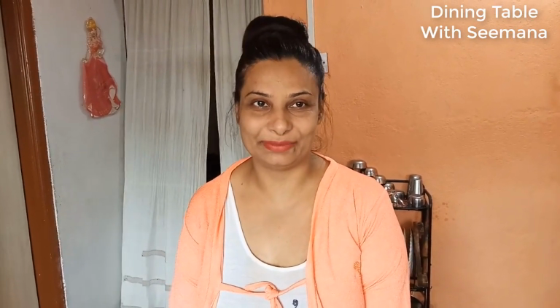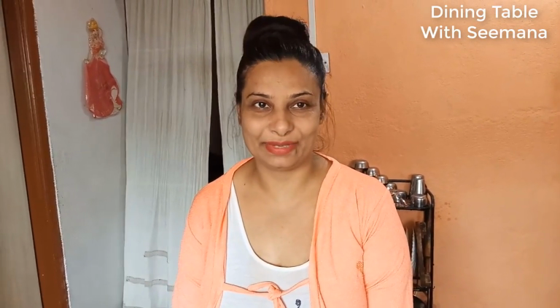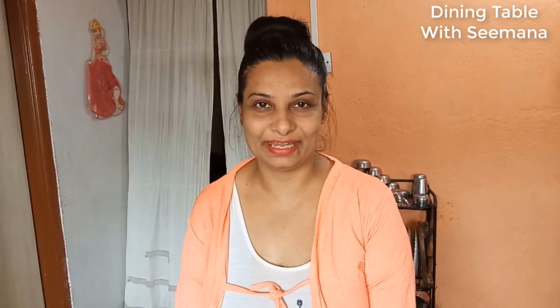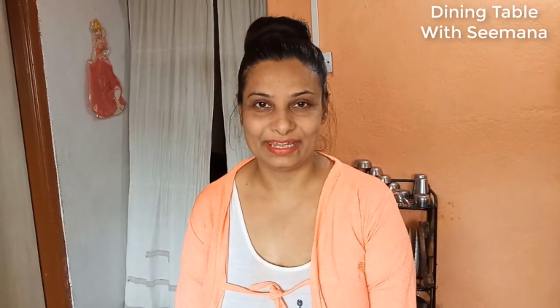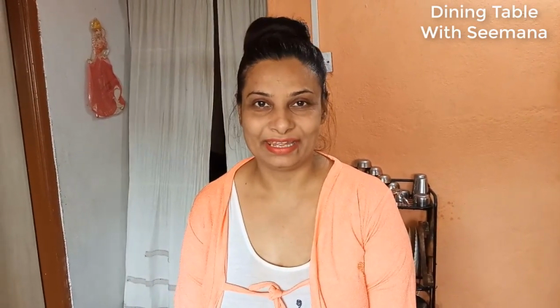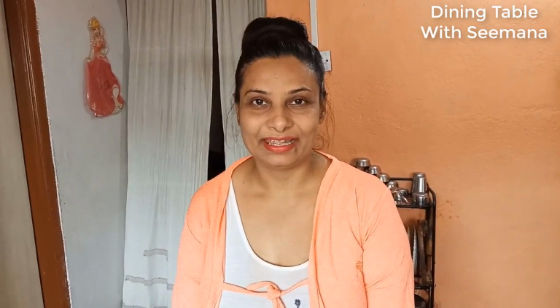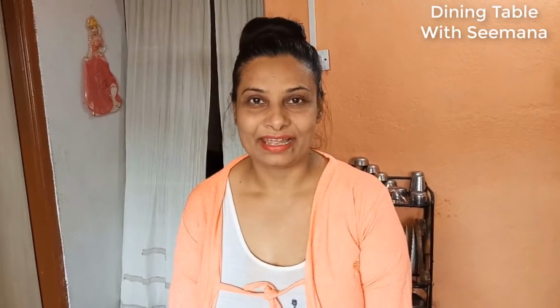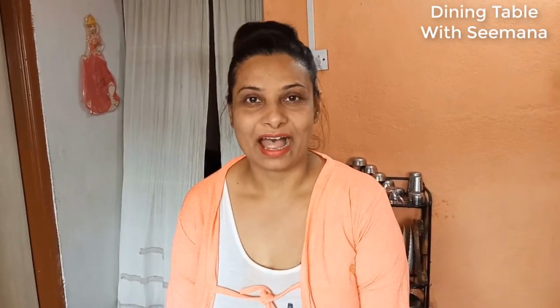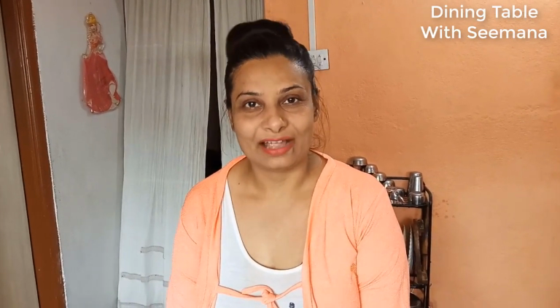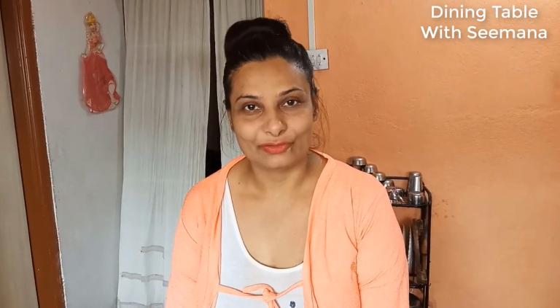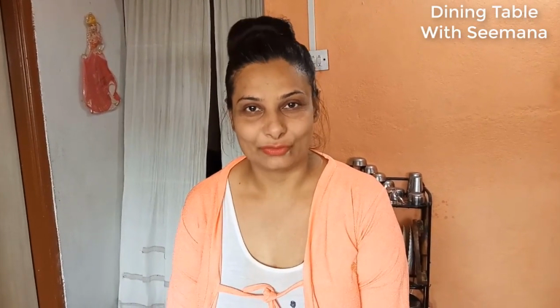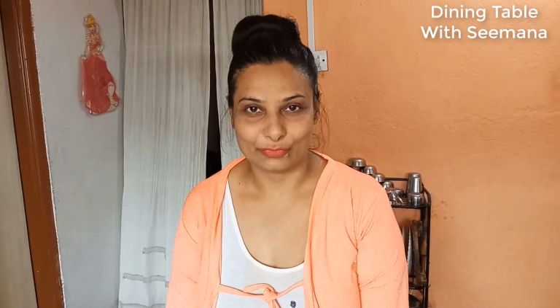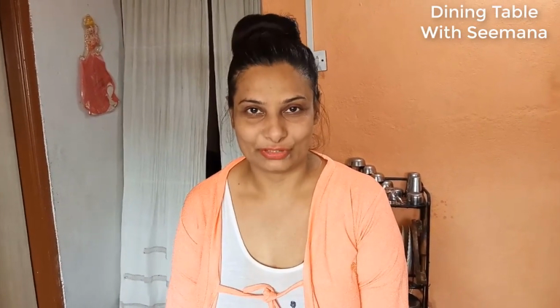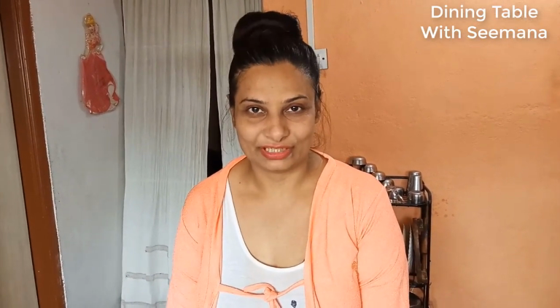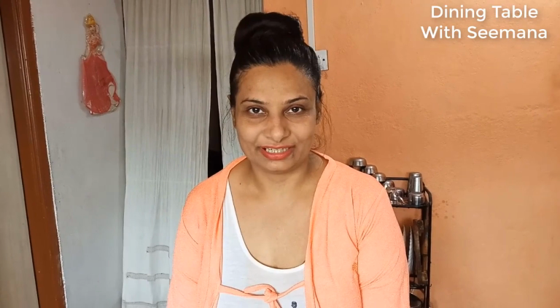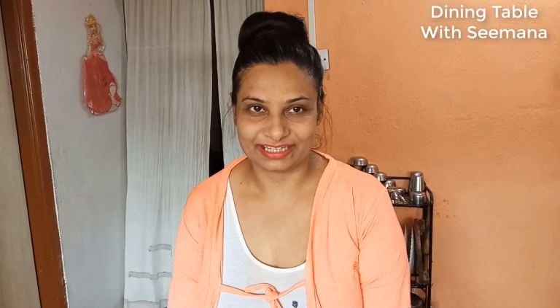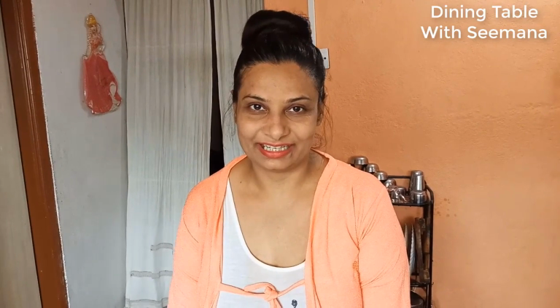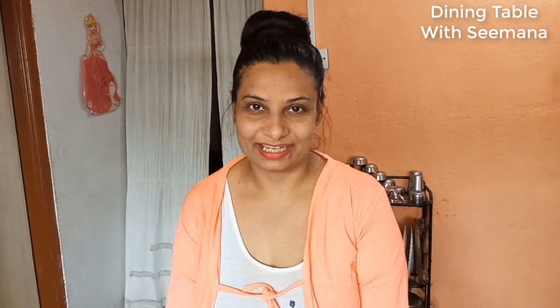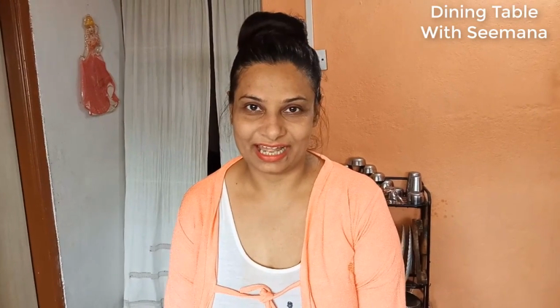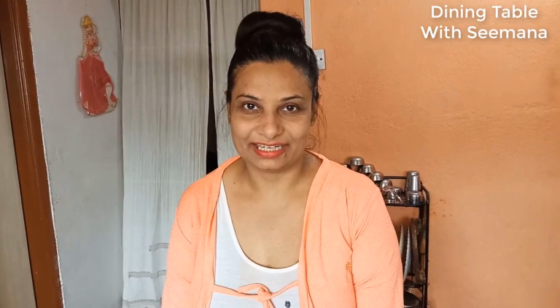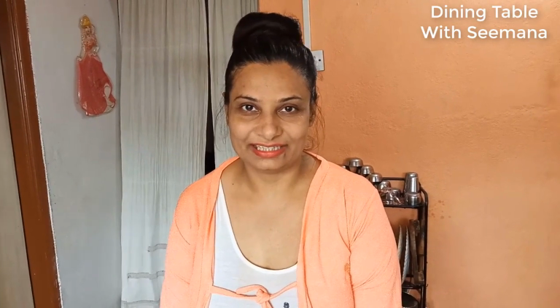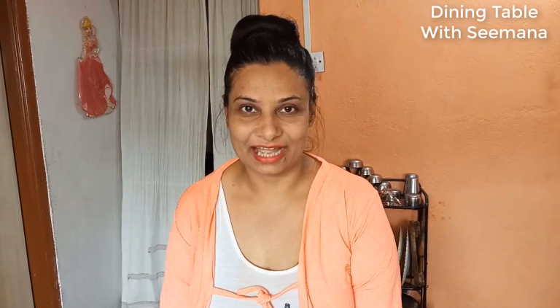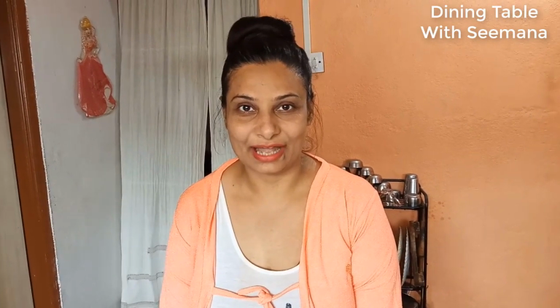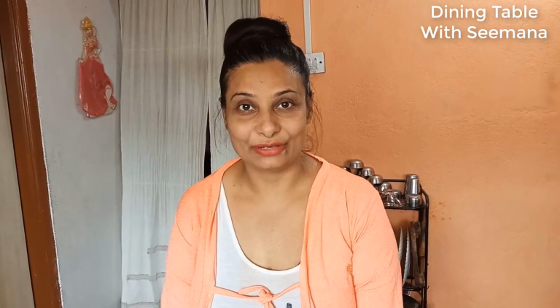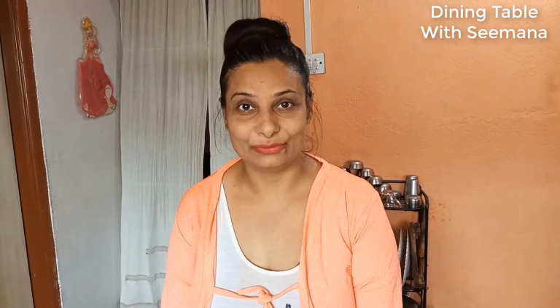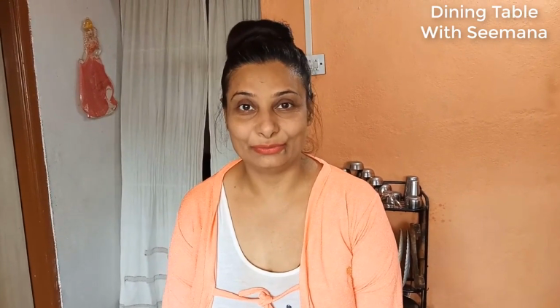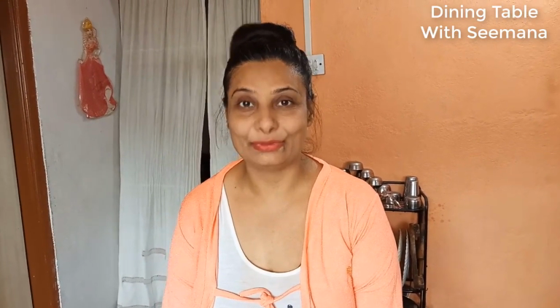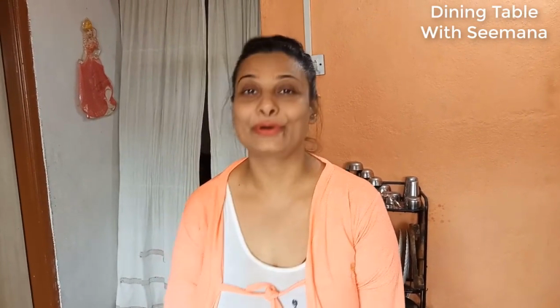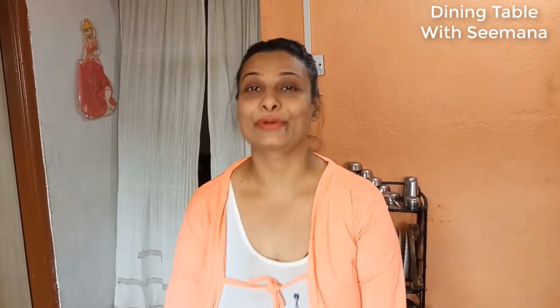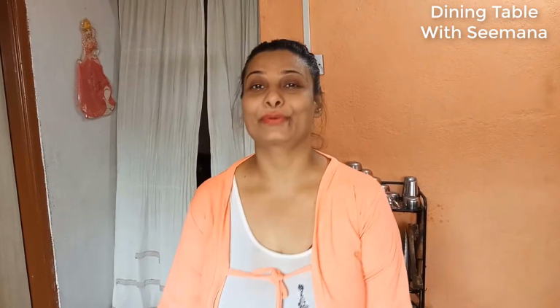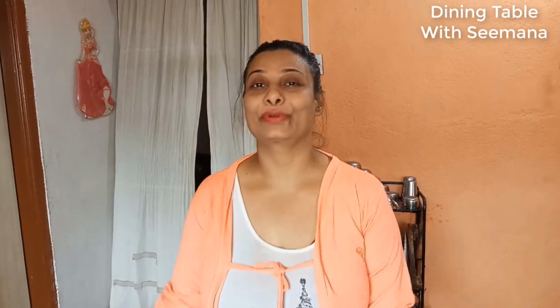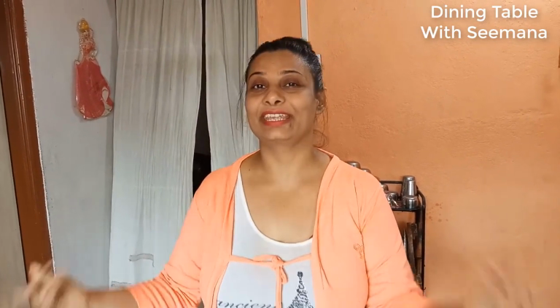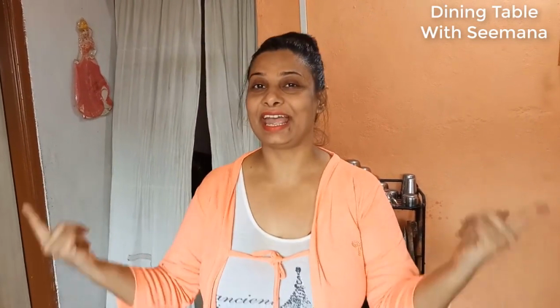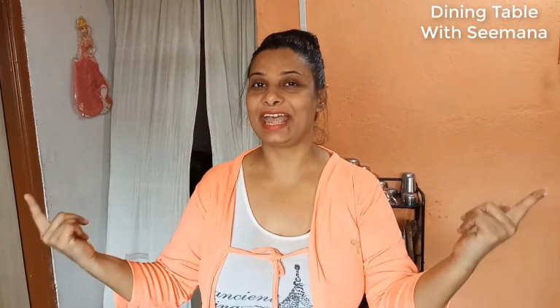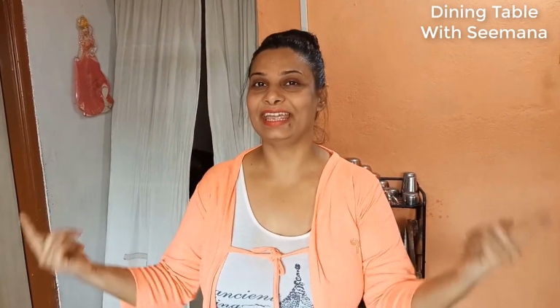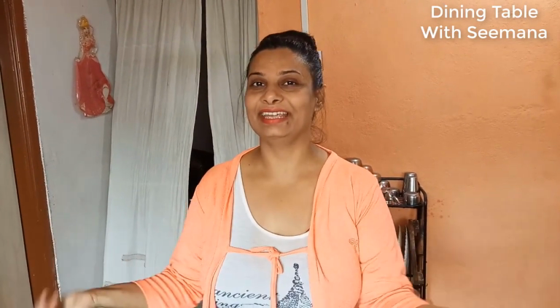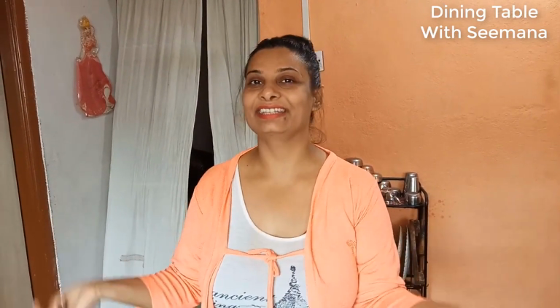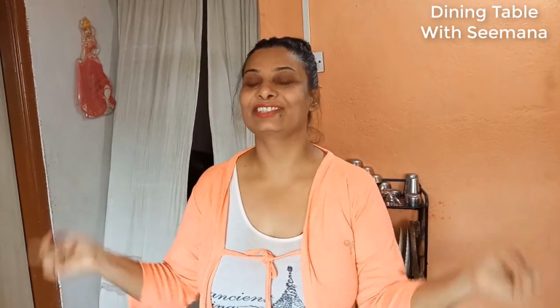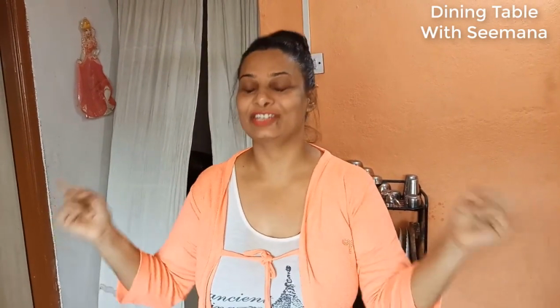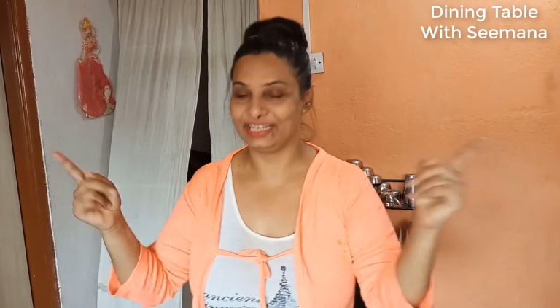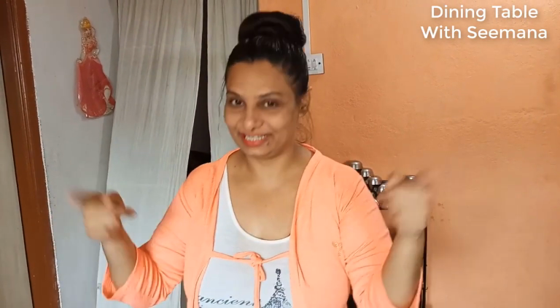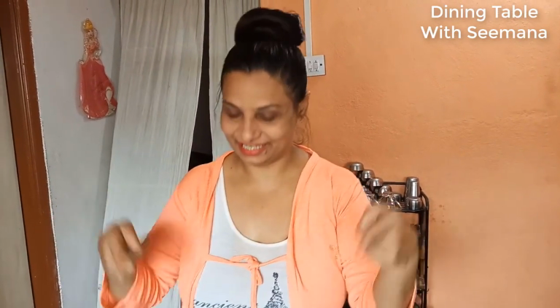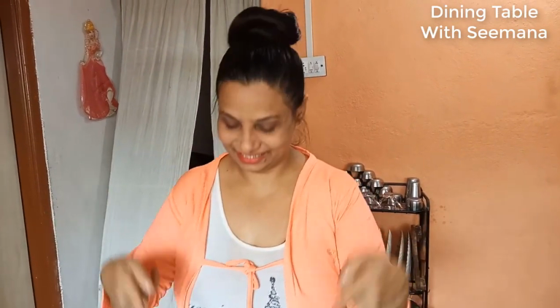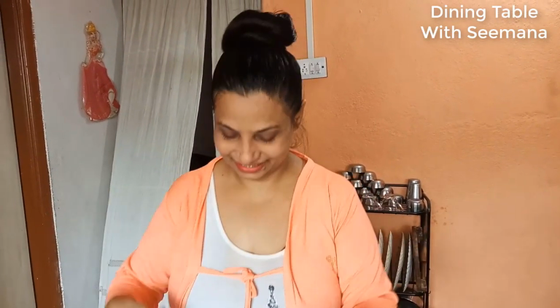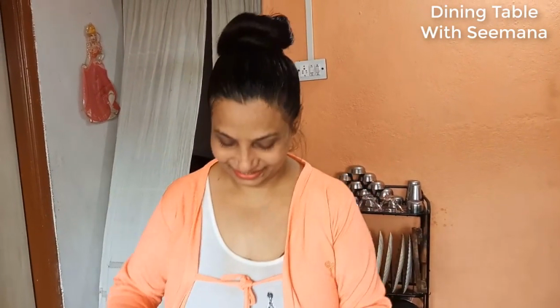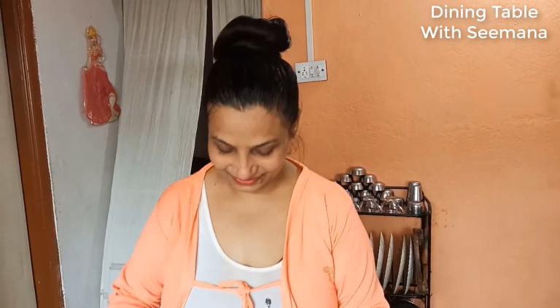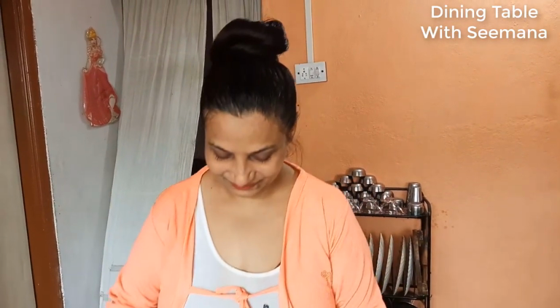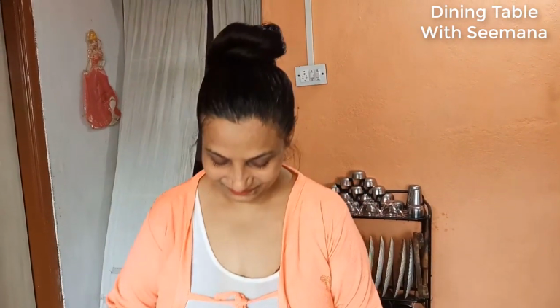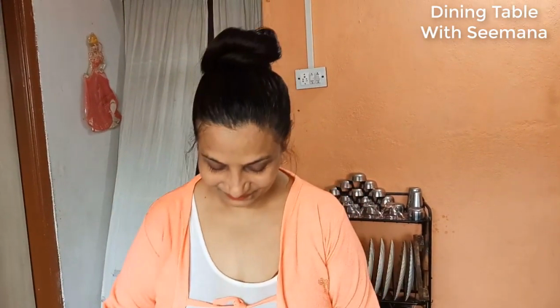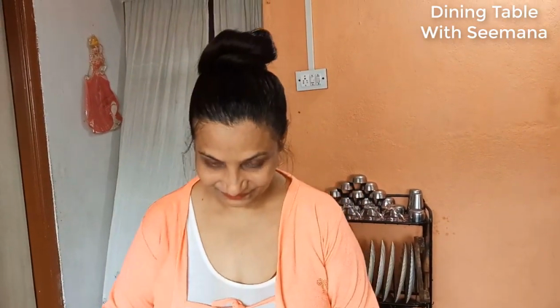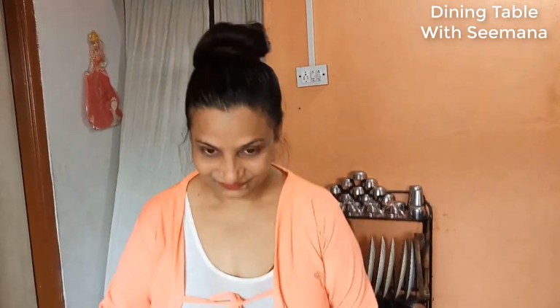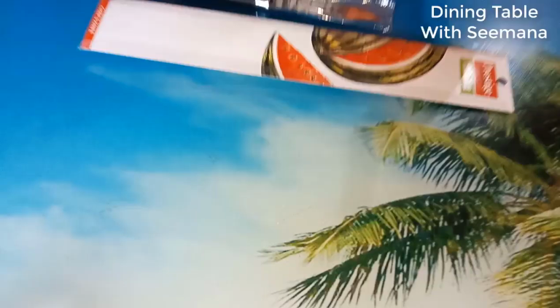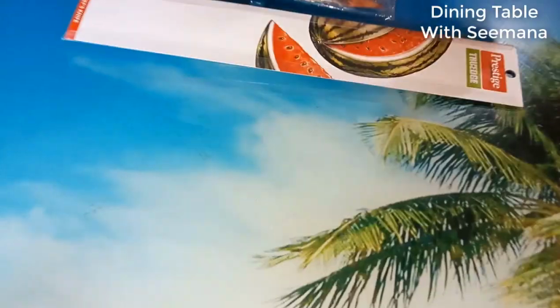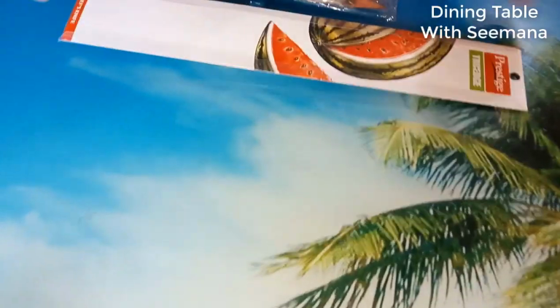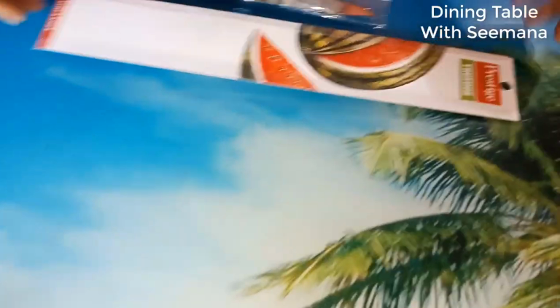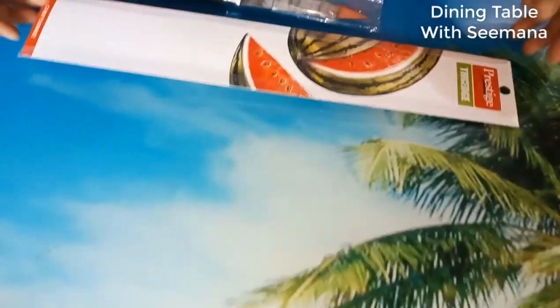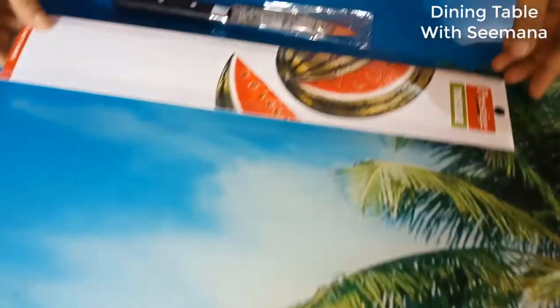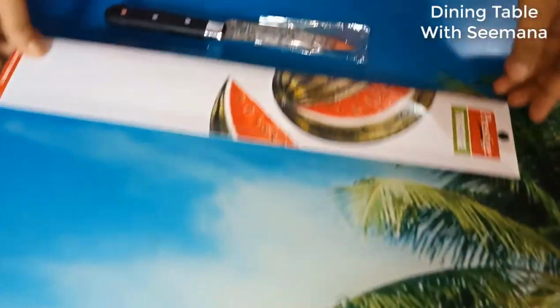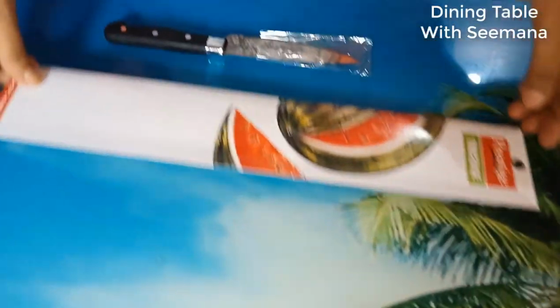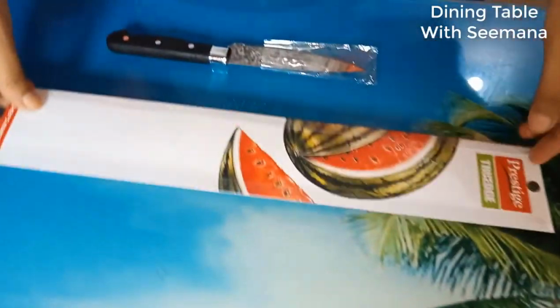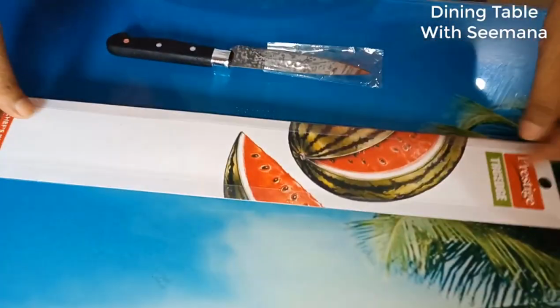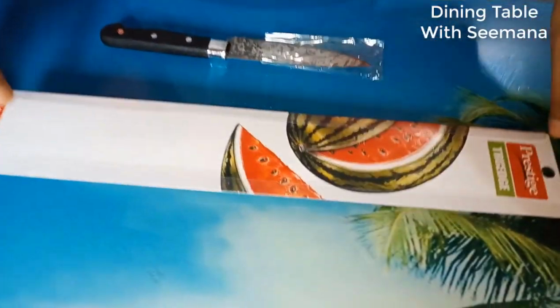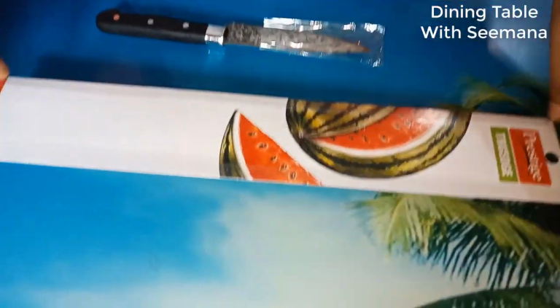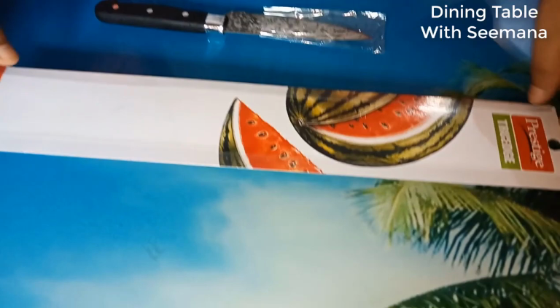I am going to show you what I am going to do with this unboxing today. And what is it? This is what I am going to do today.